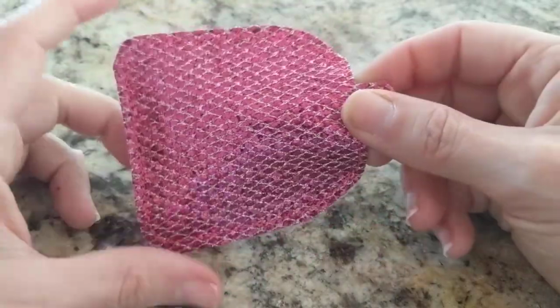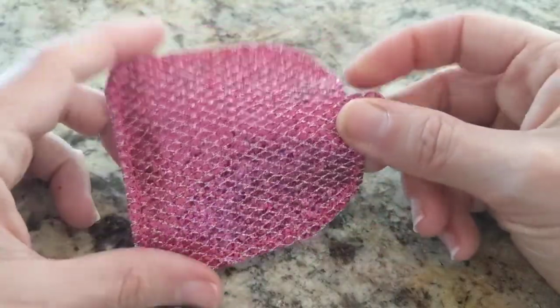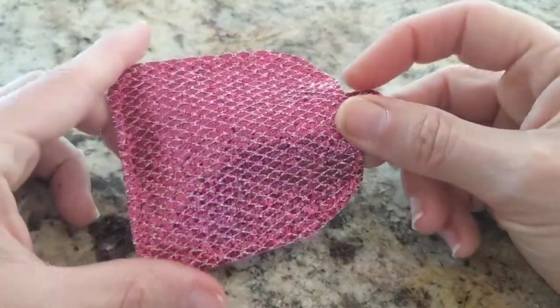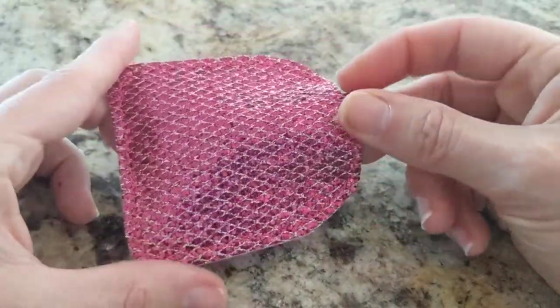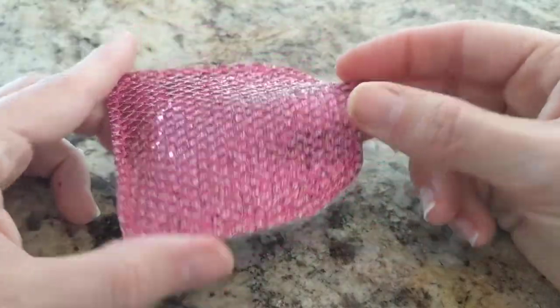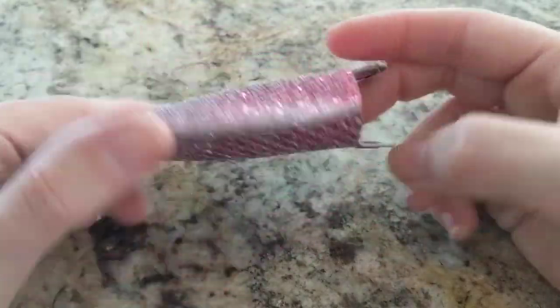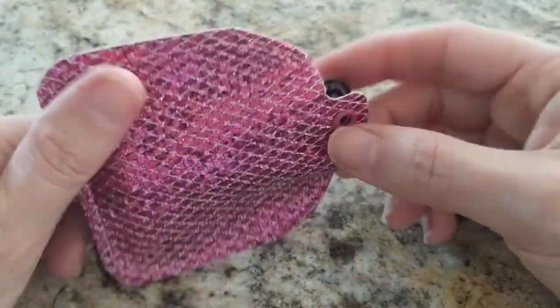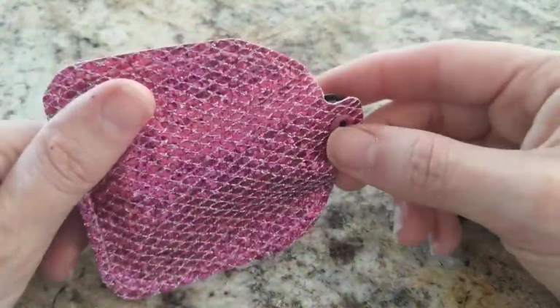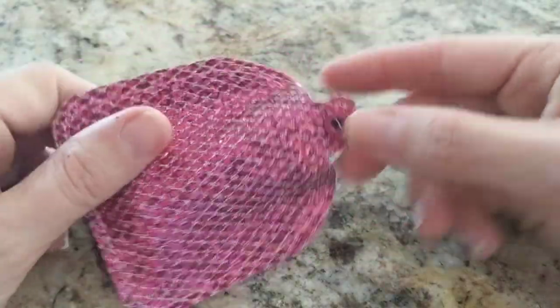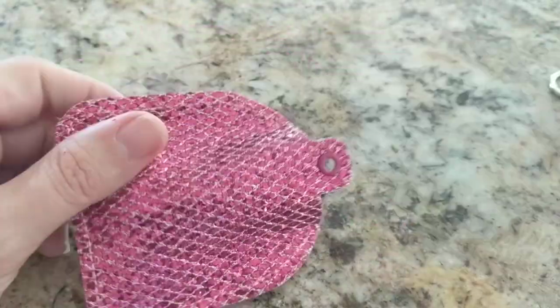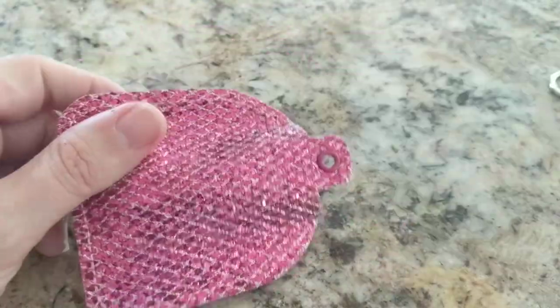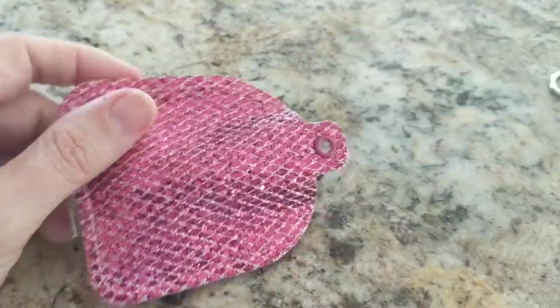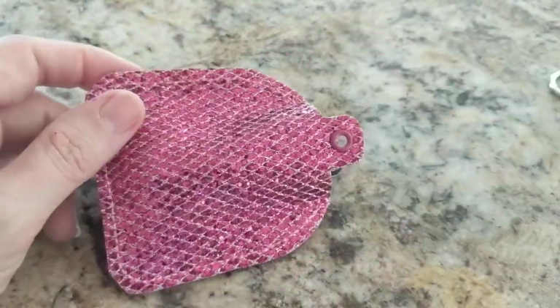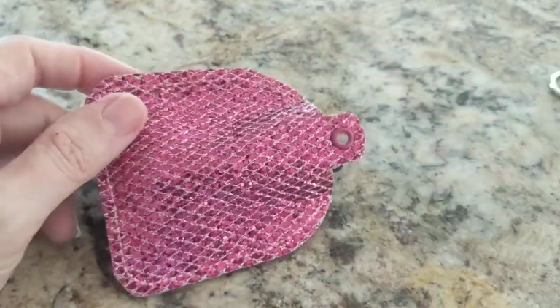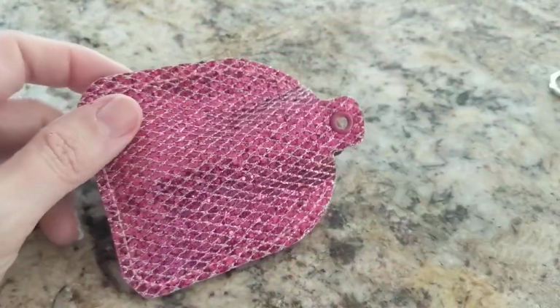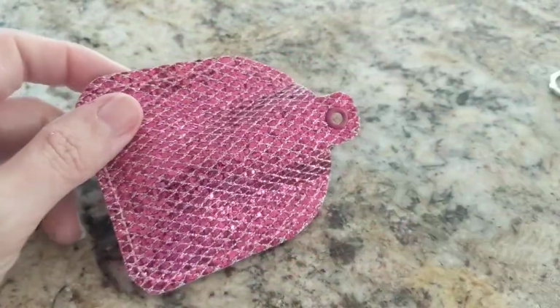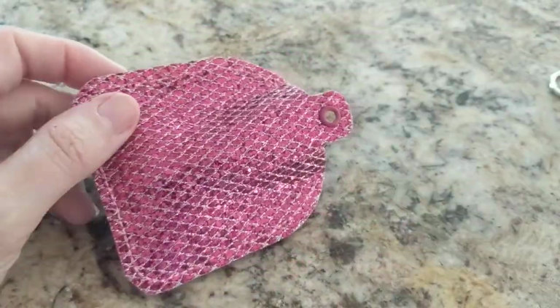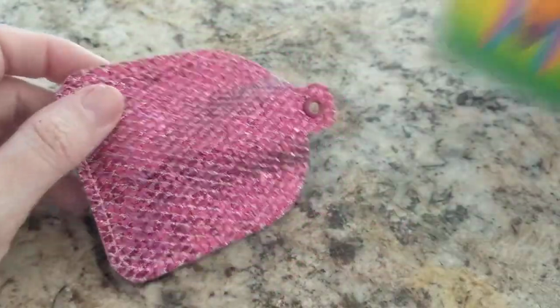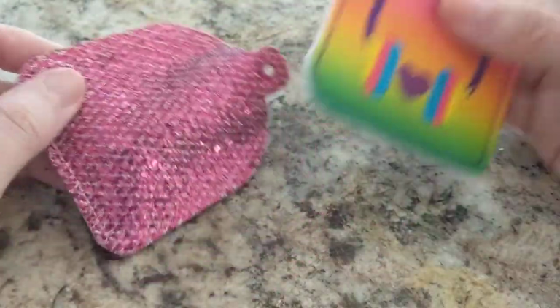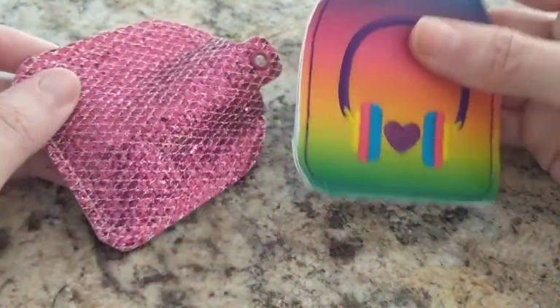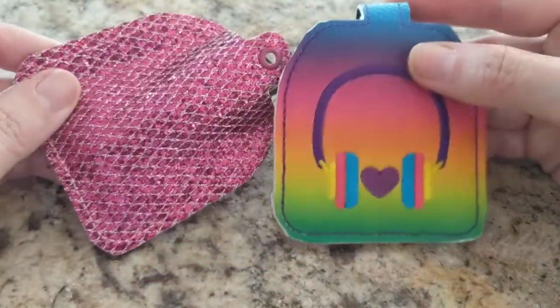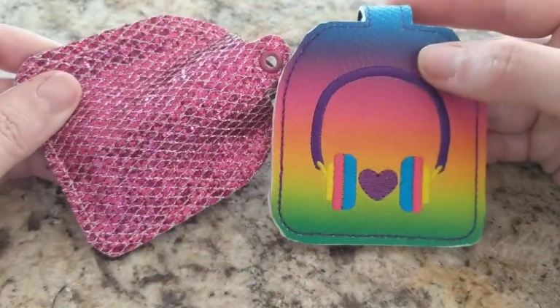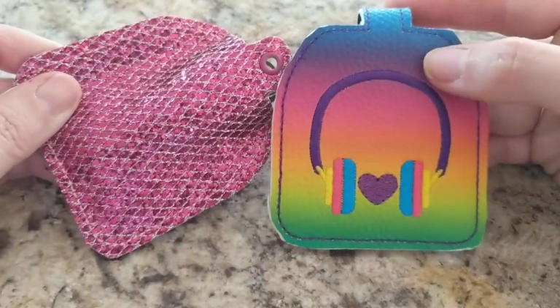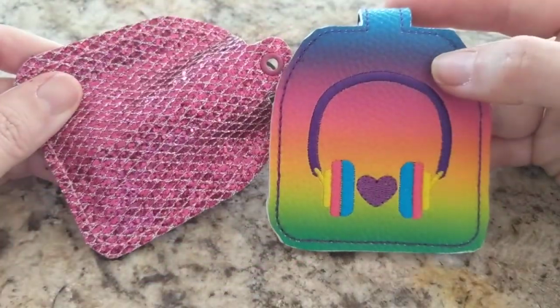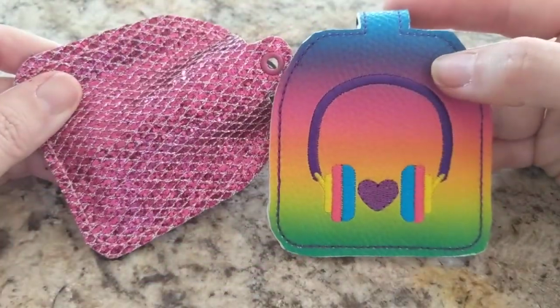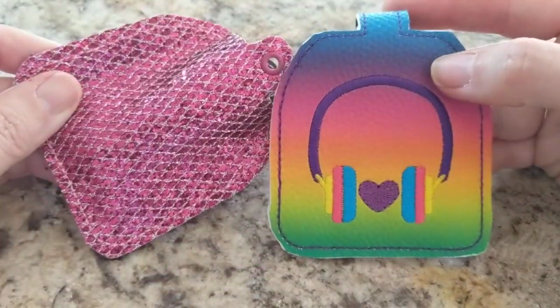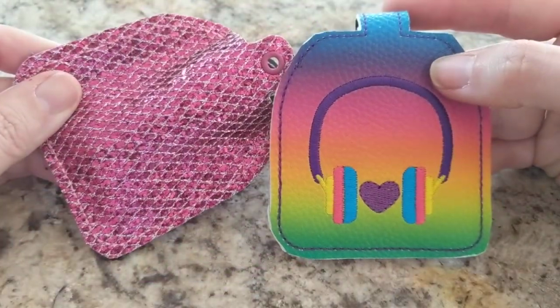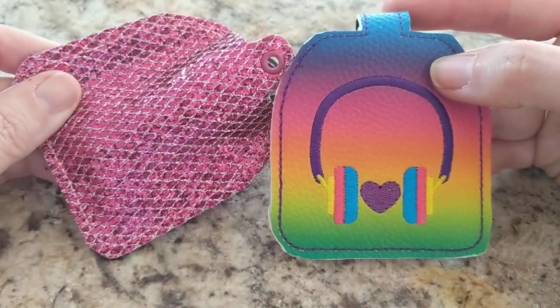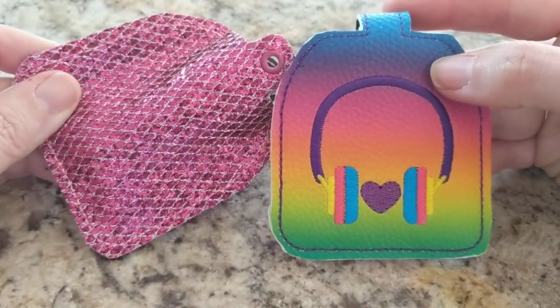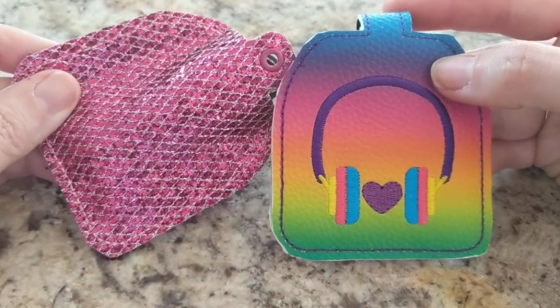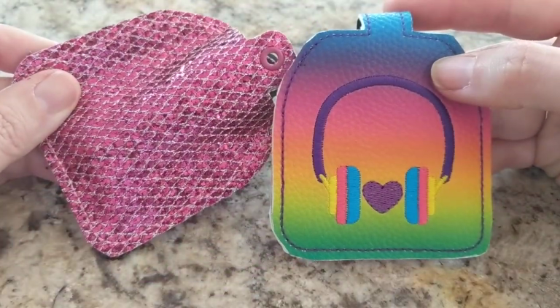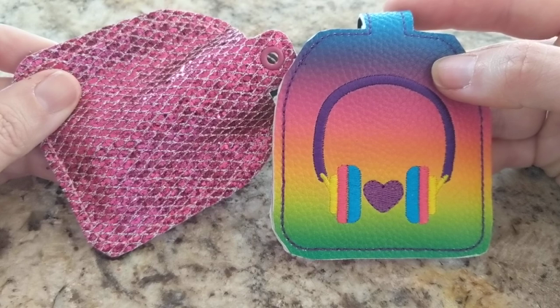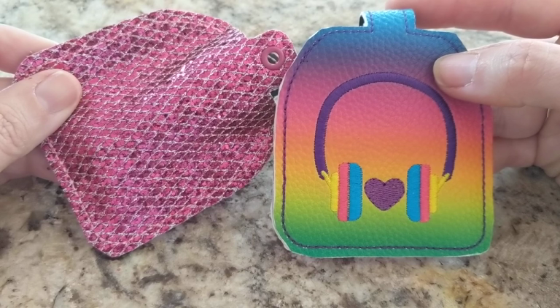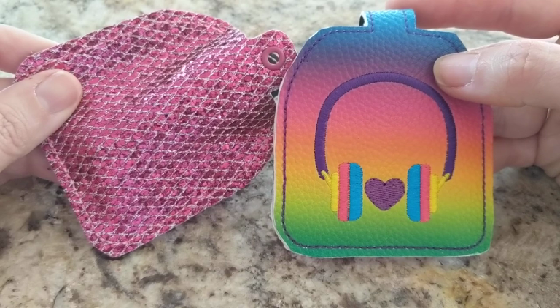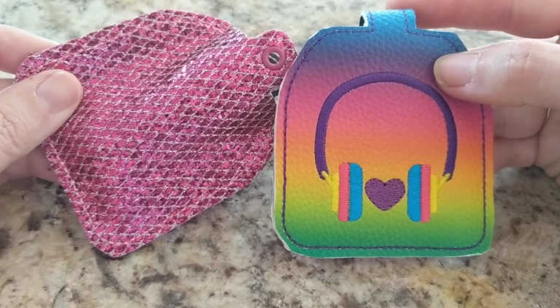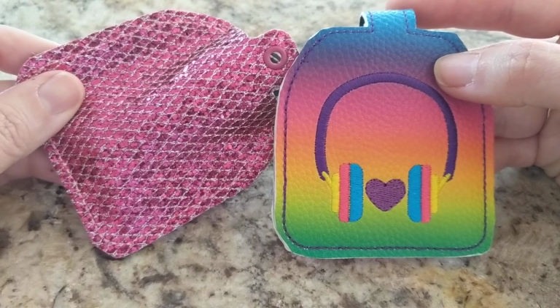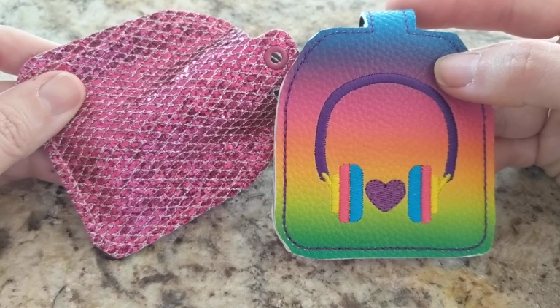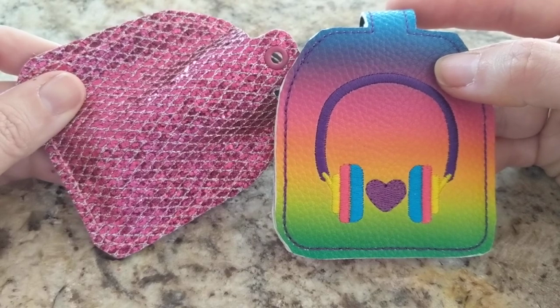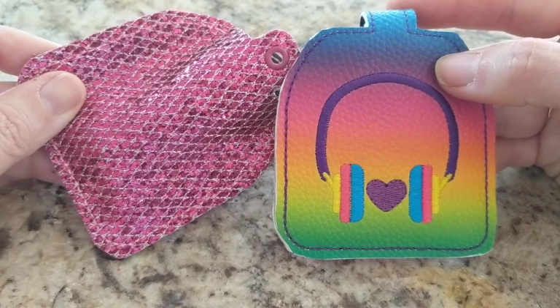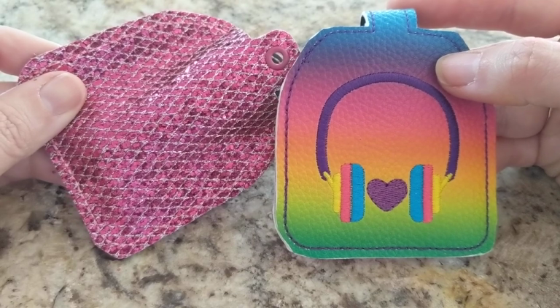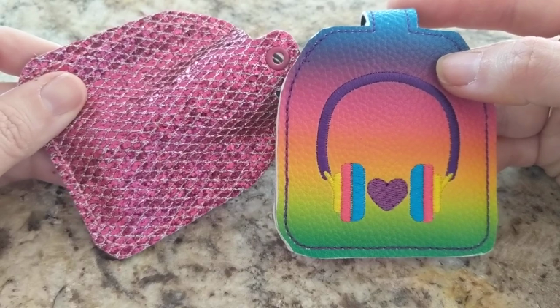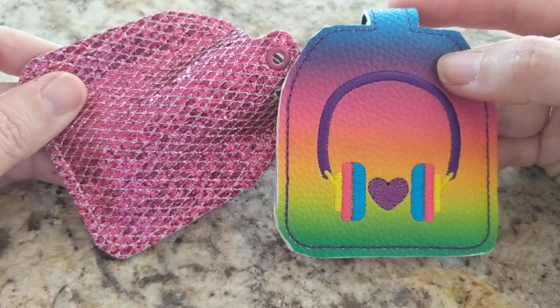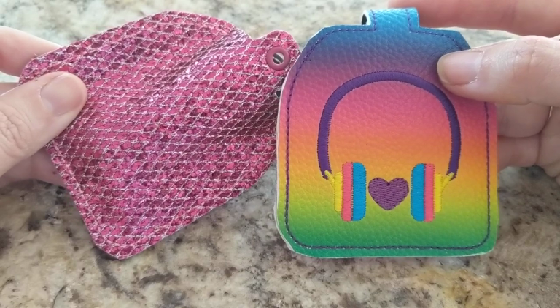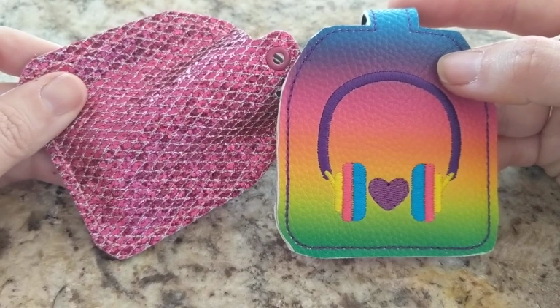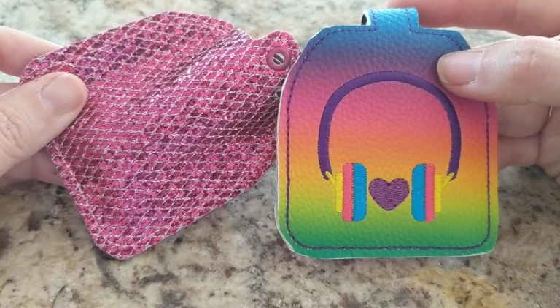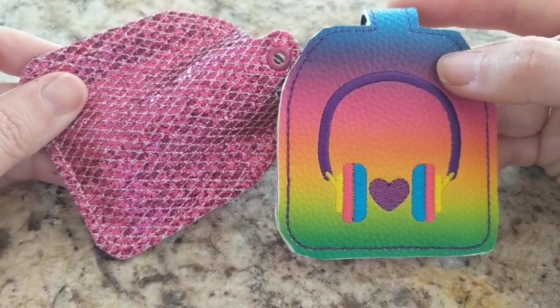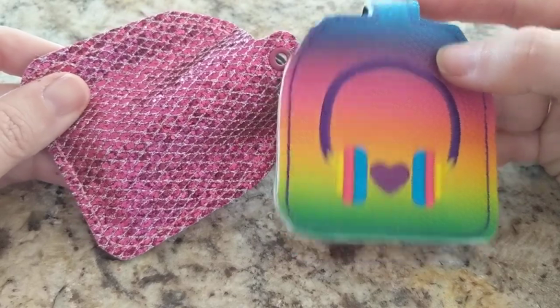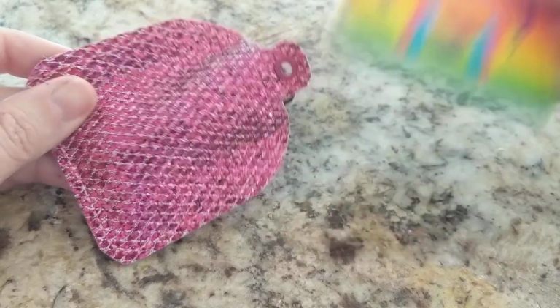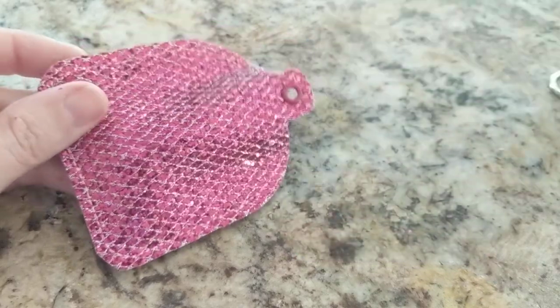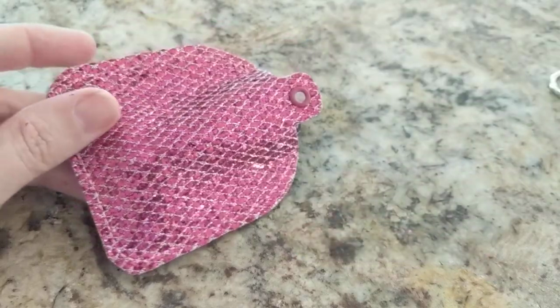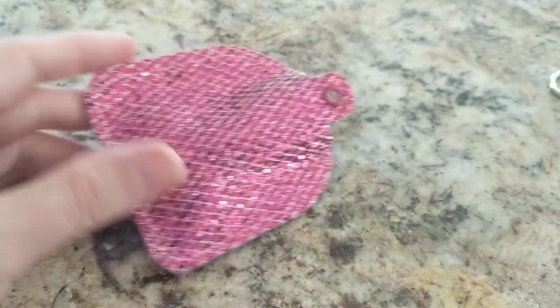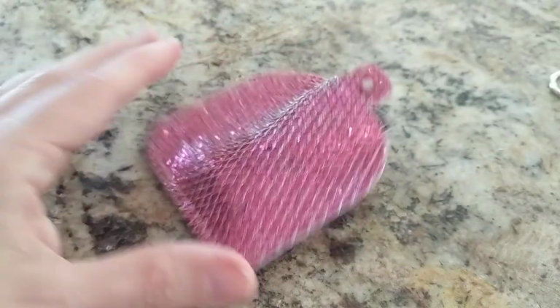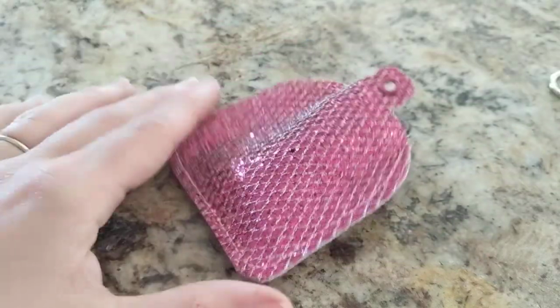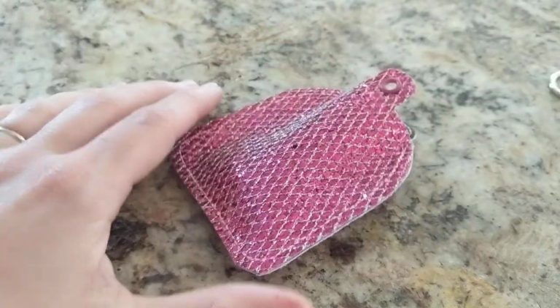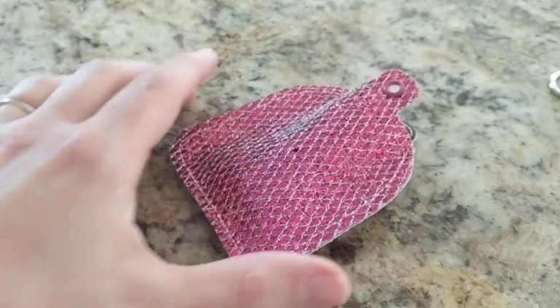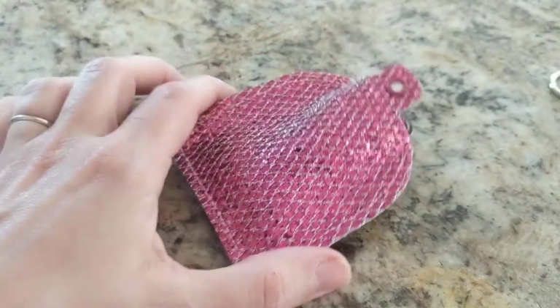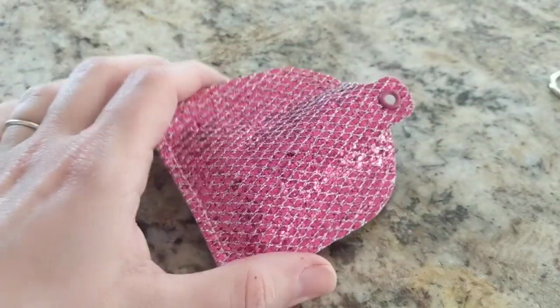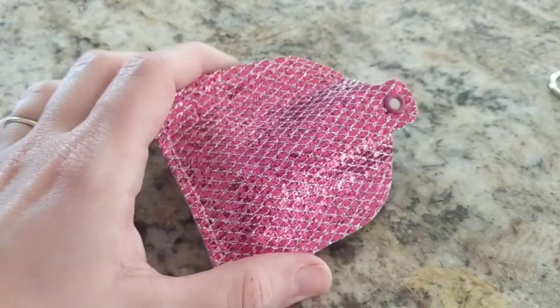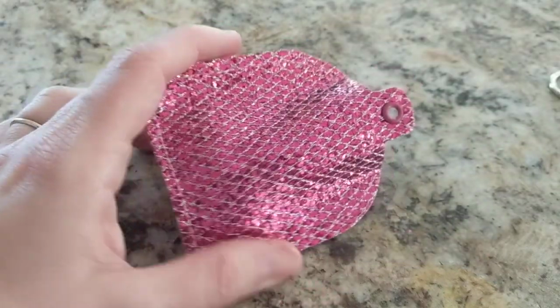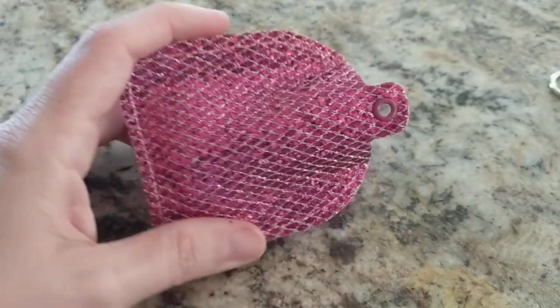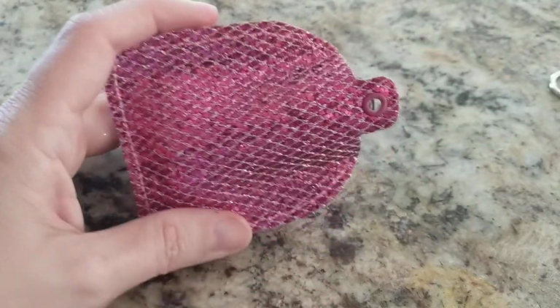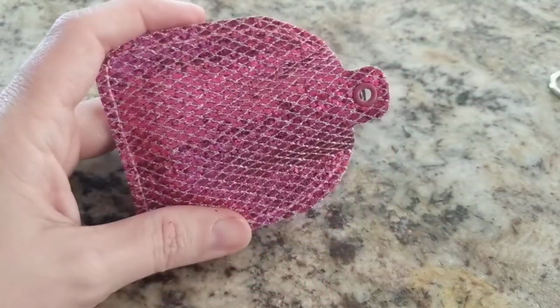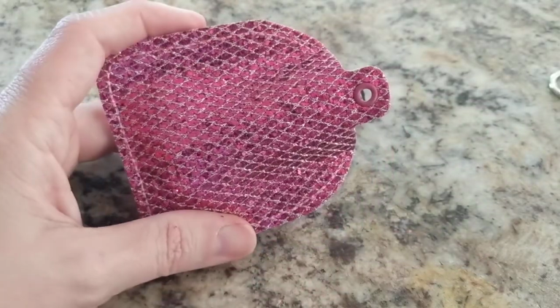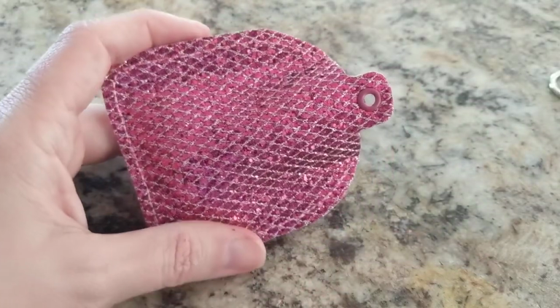So hope you enjoy this design. I'll see you in the next video and chat with you in the group. Bye!